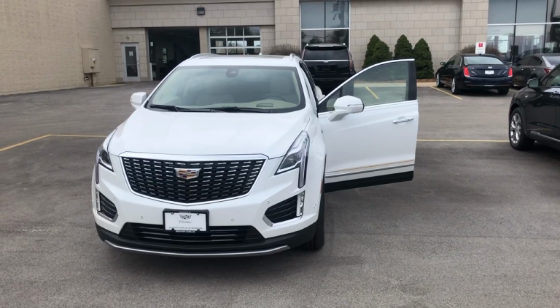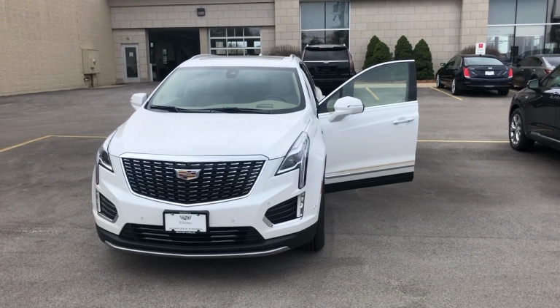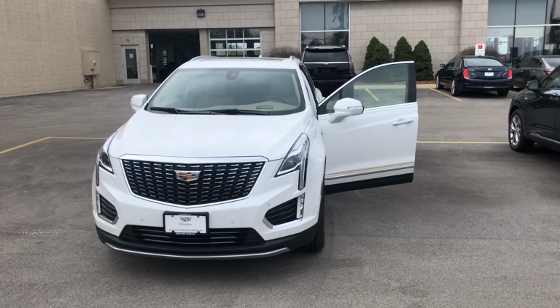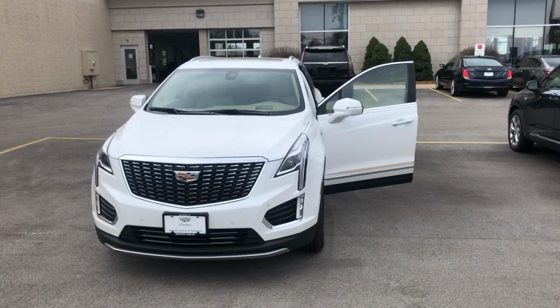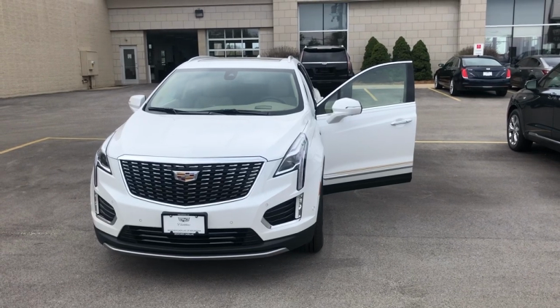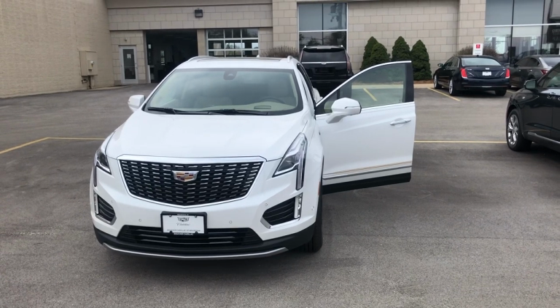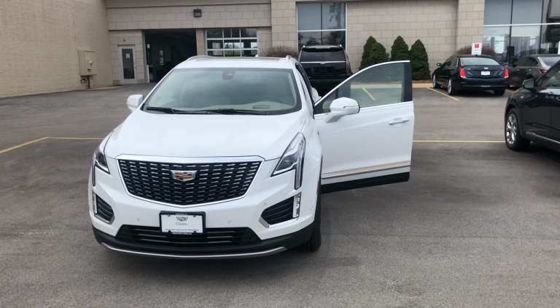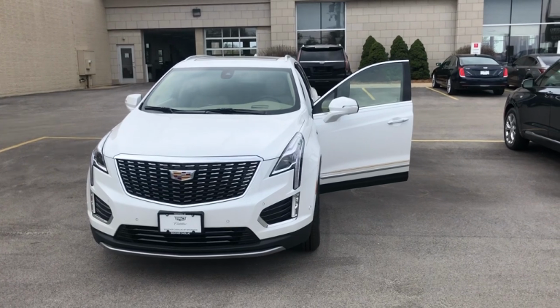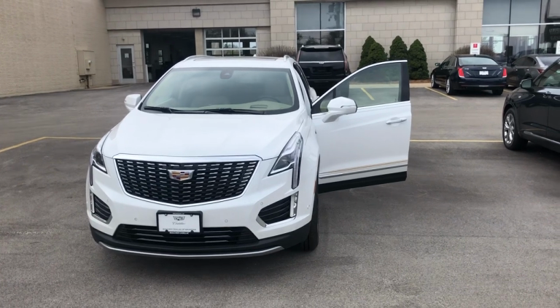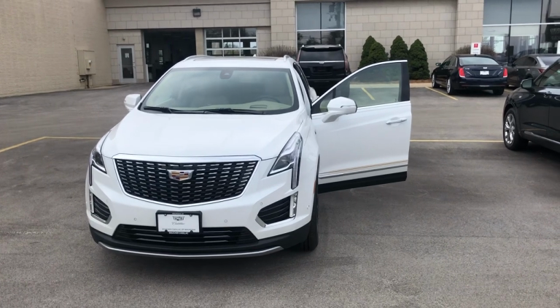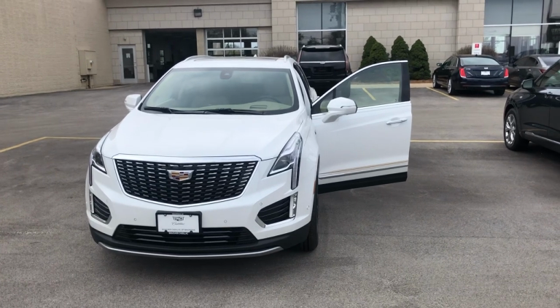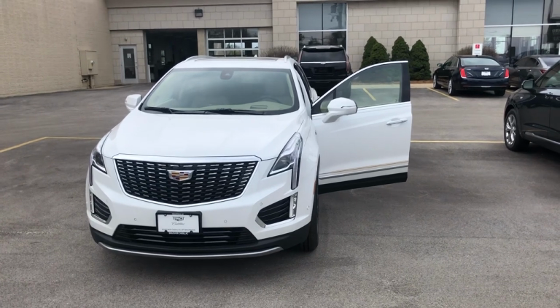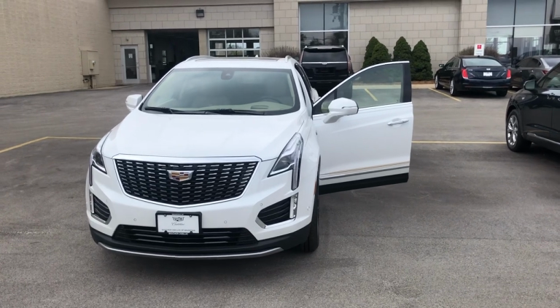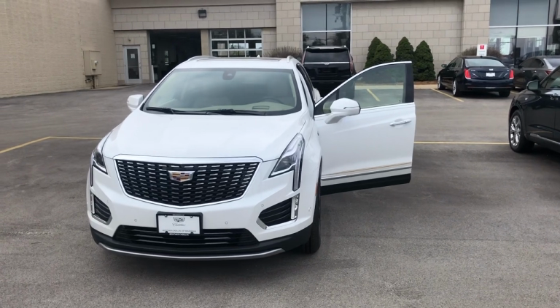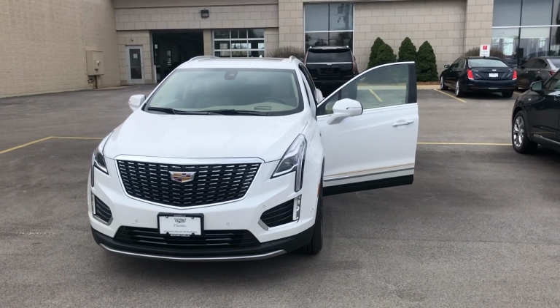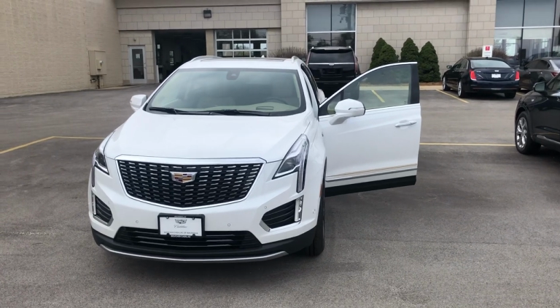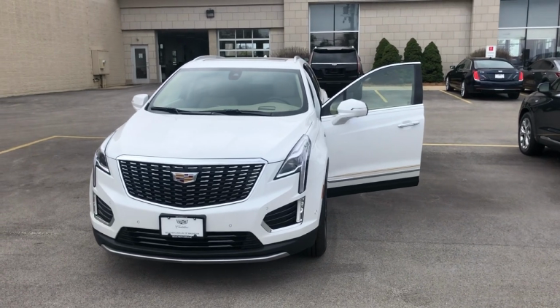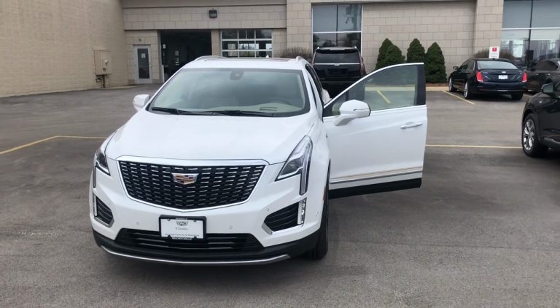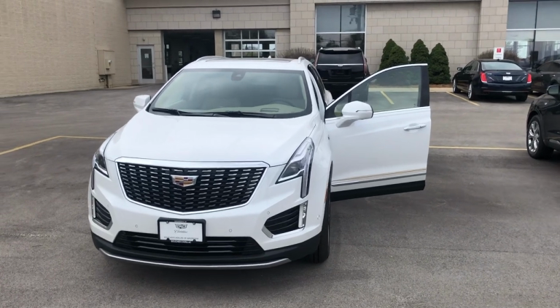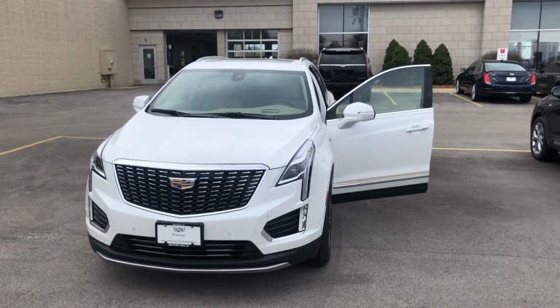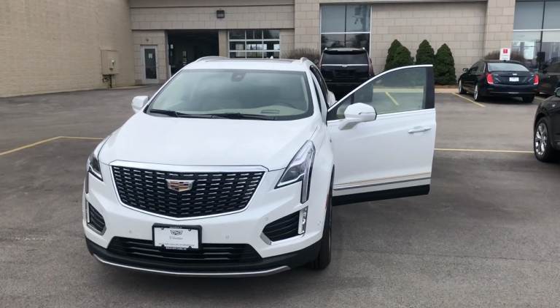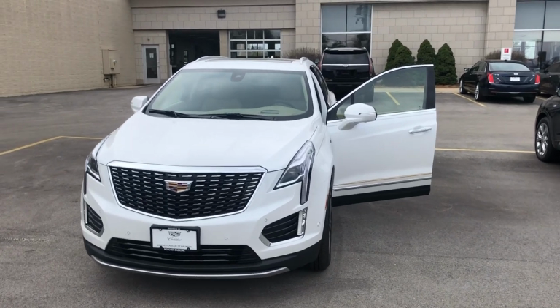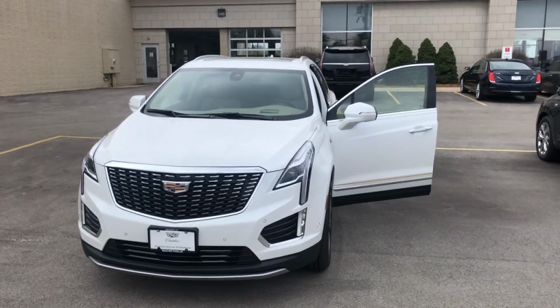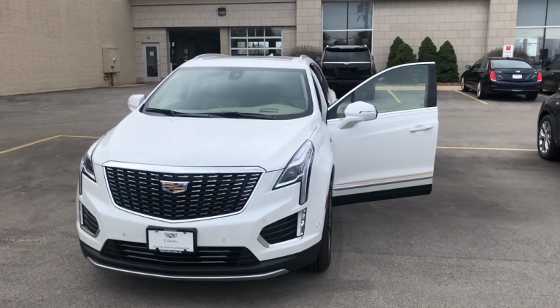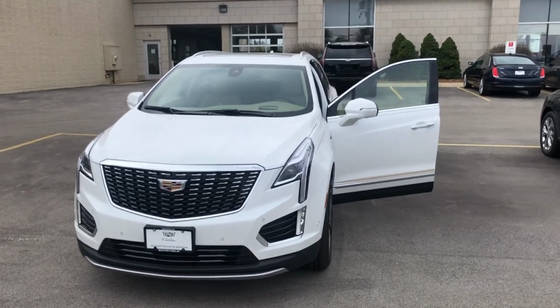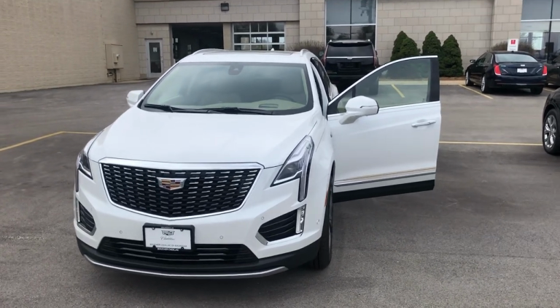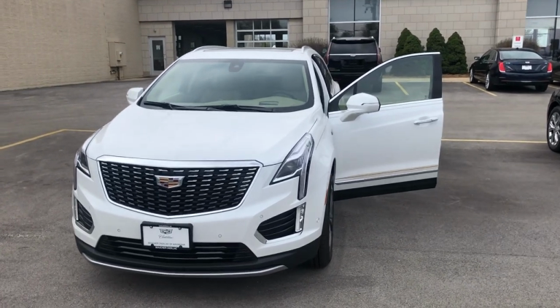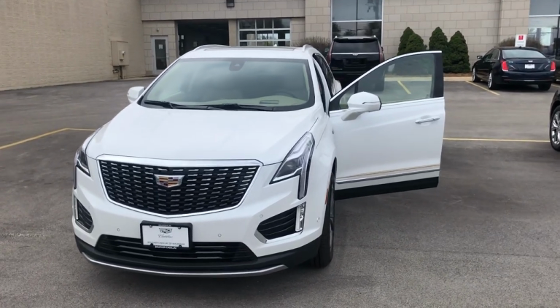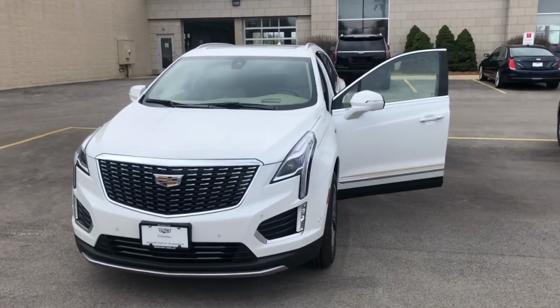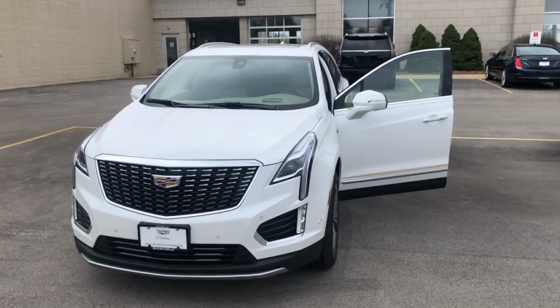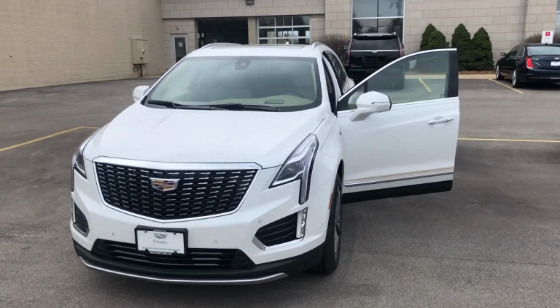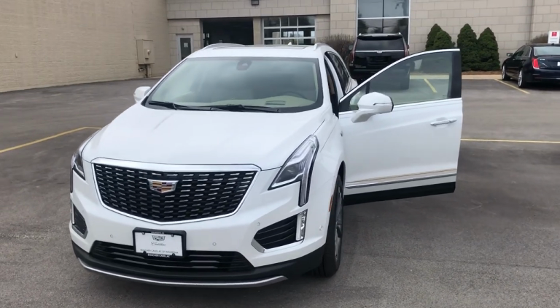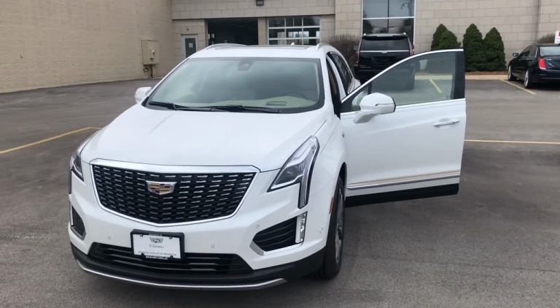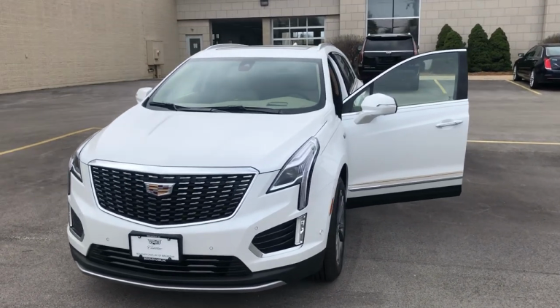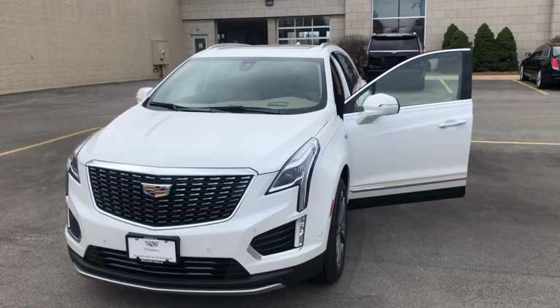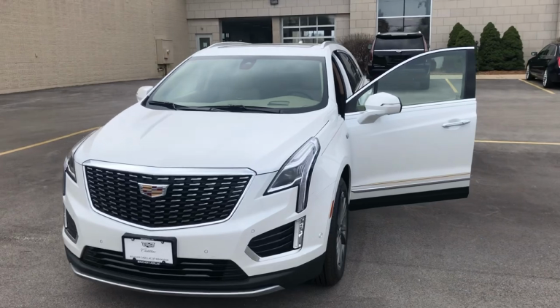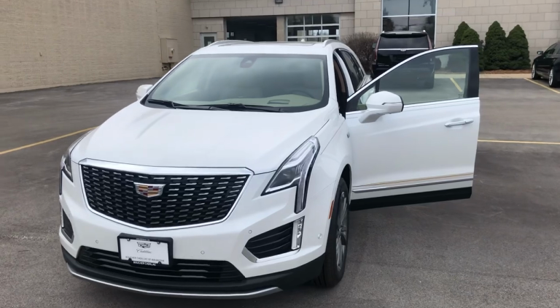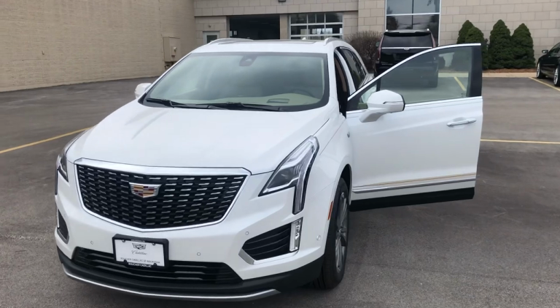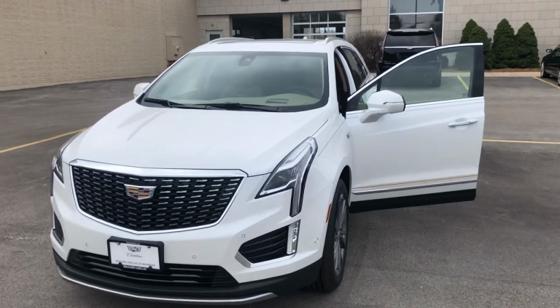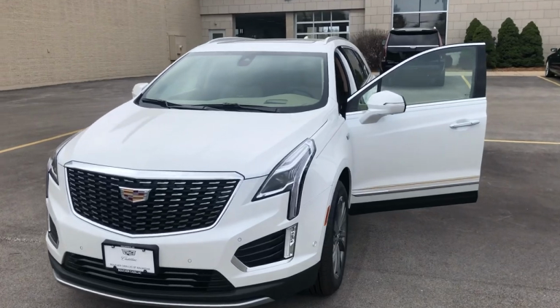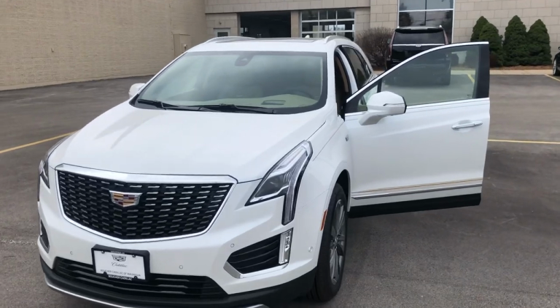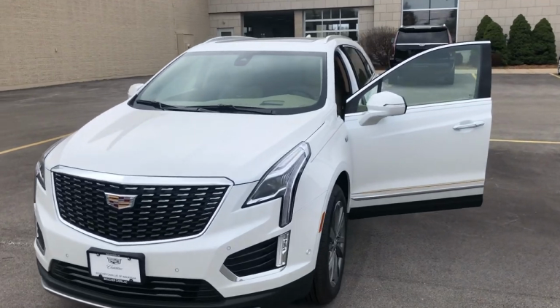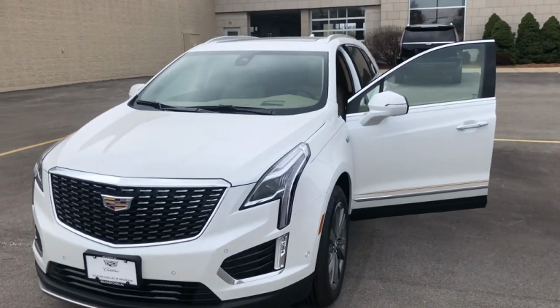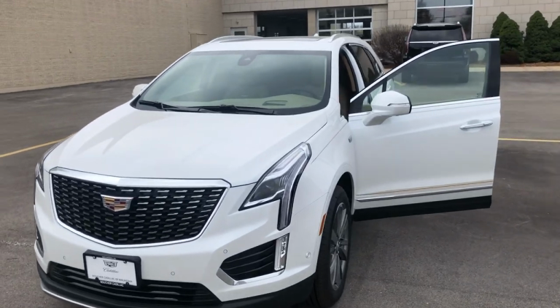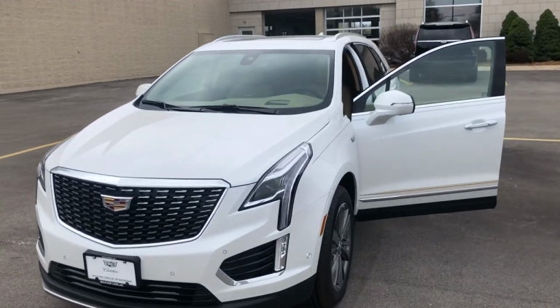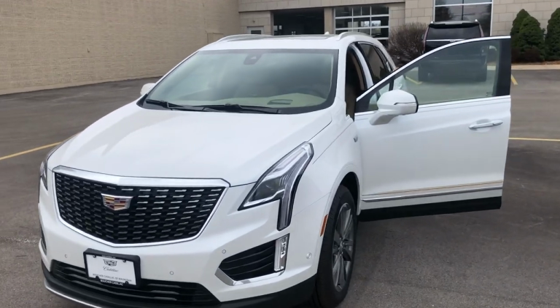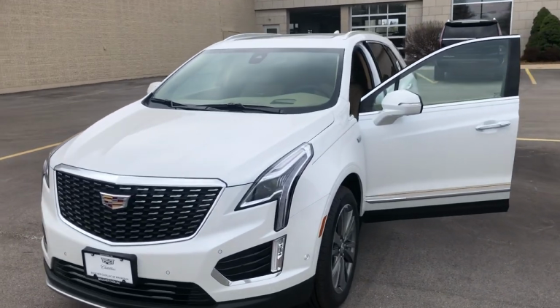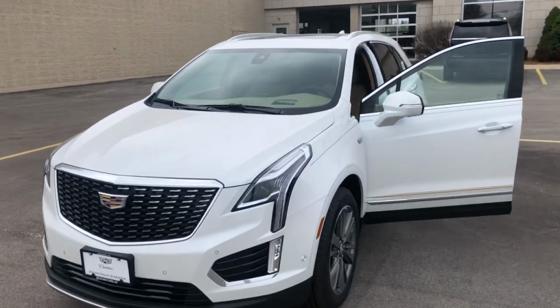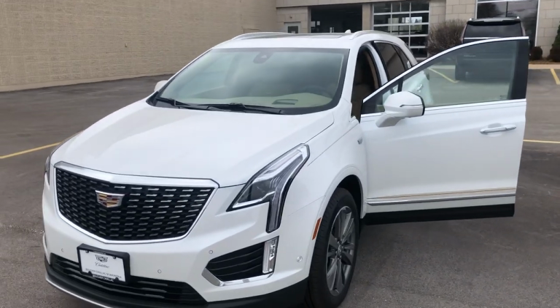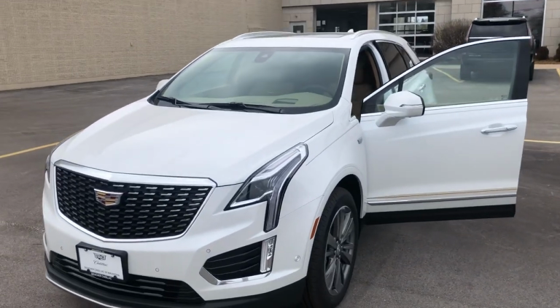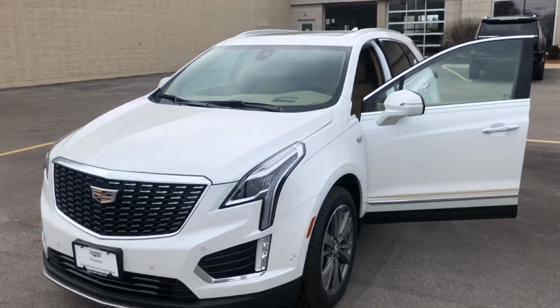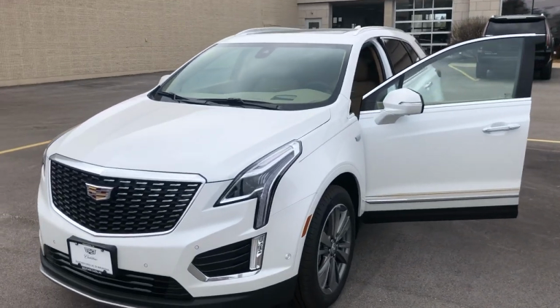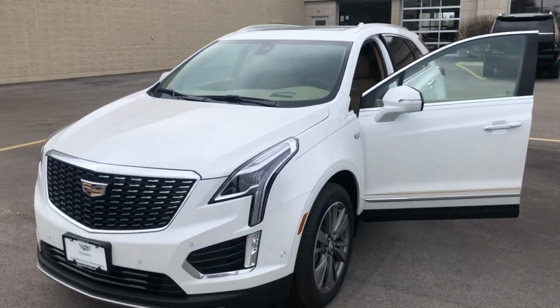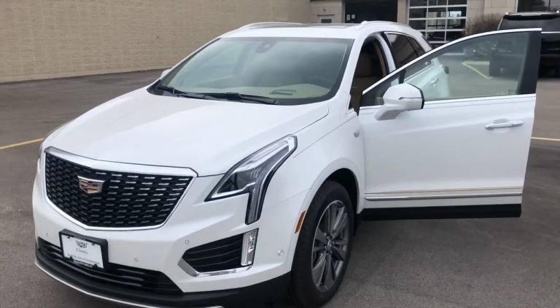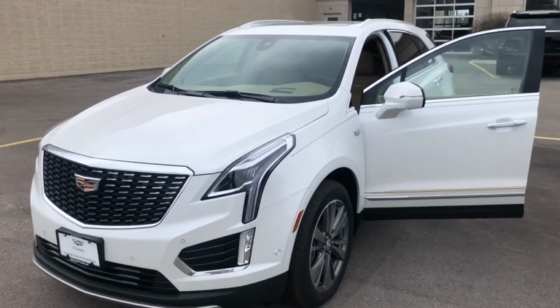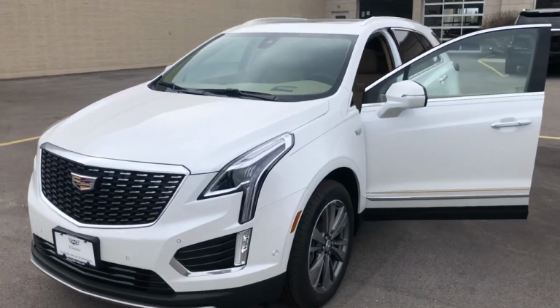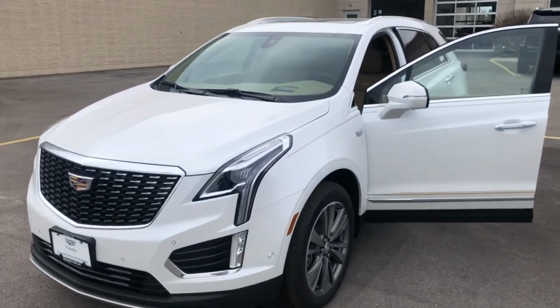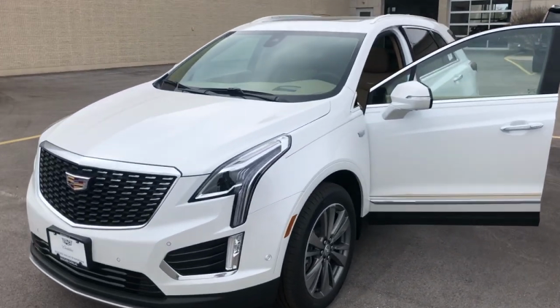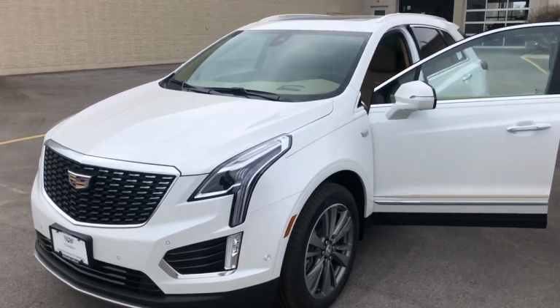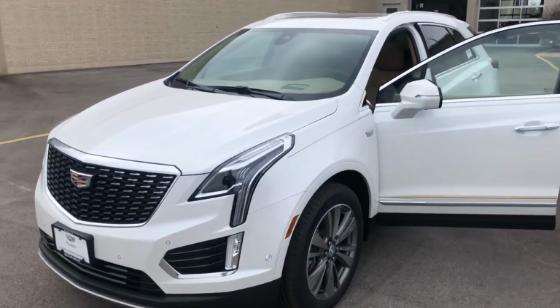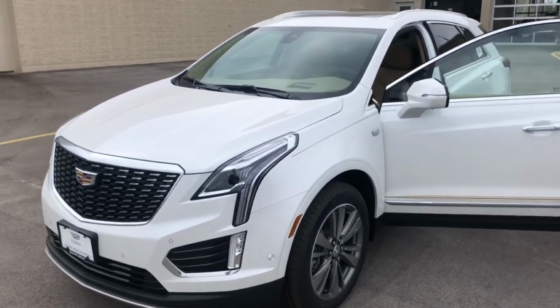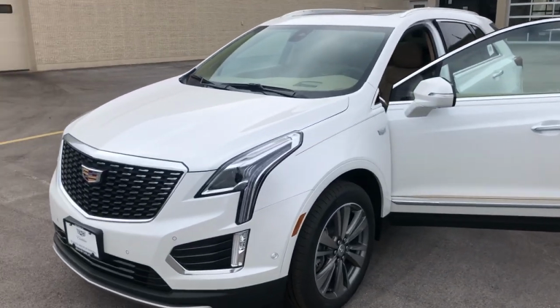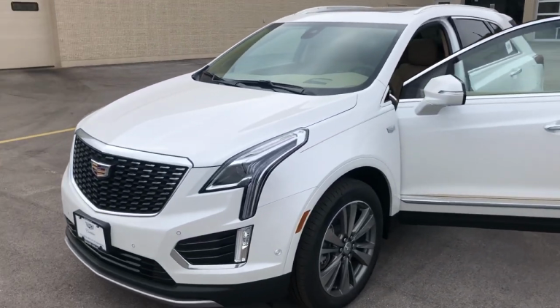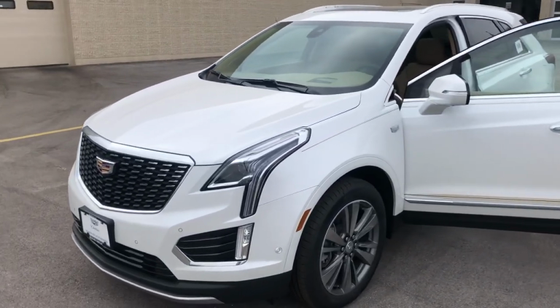Hi Sally, this is Ryan from Boucher Cadillac. I wanted to give you a closer look at the white premium luxury with the platinum package that we were discussing.